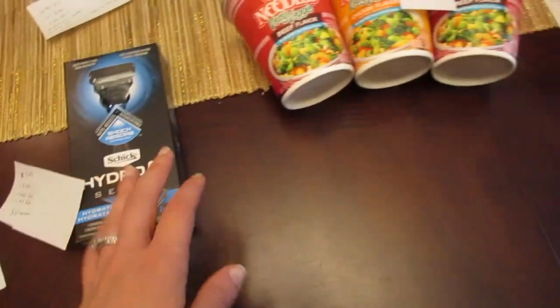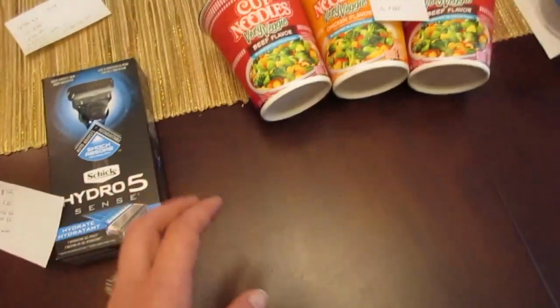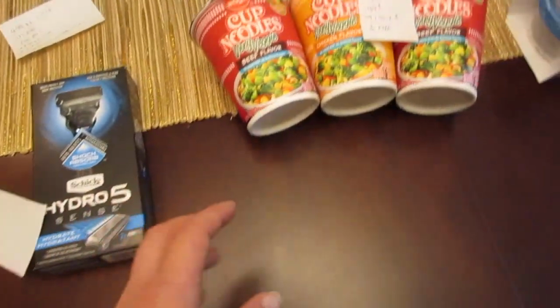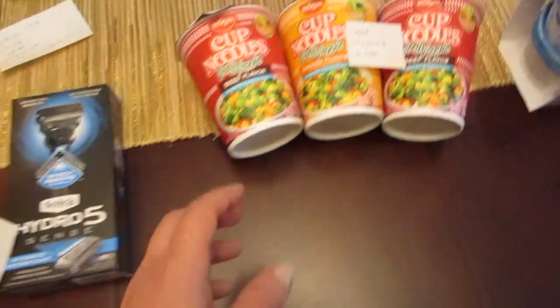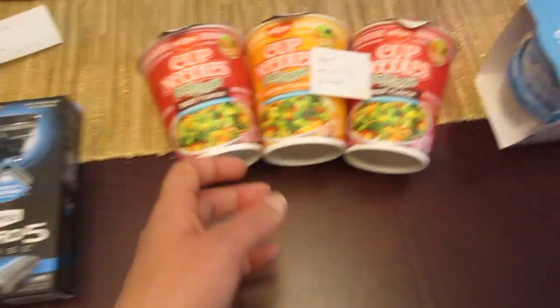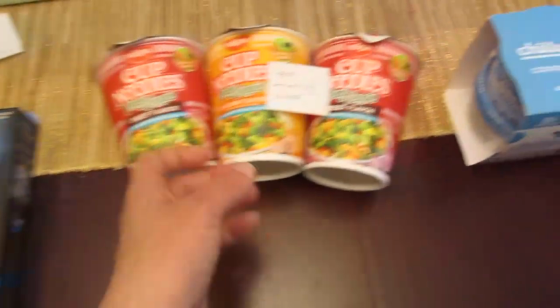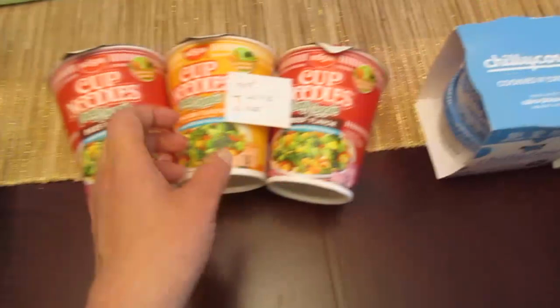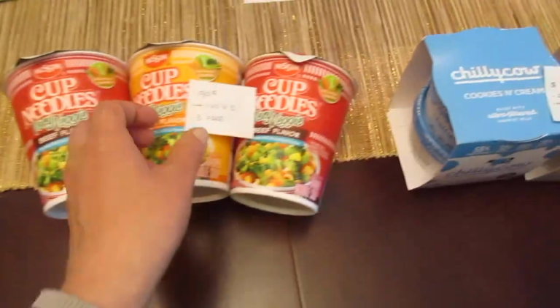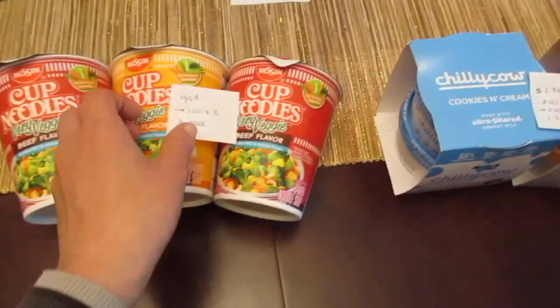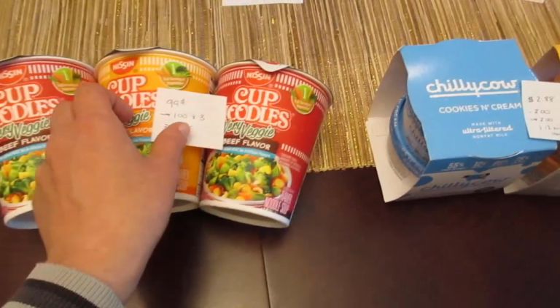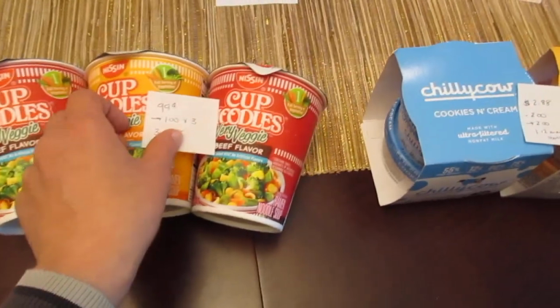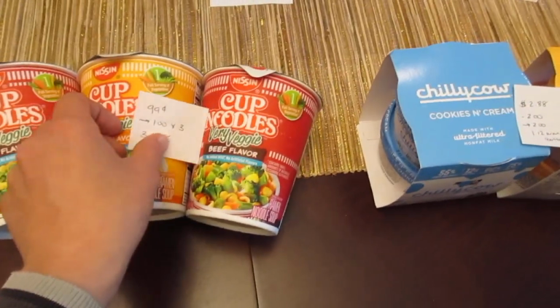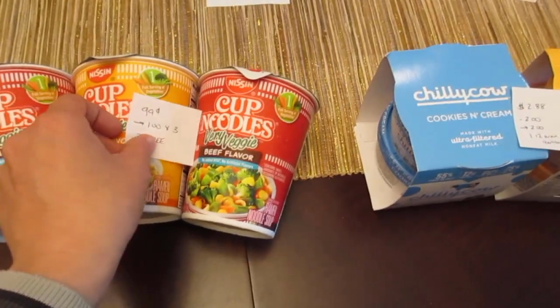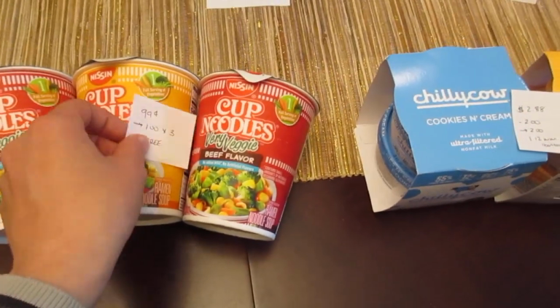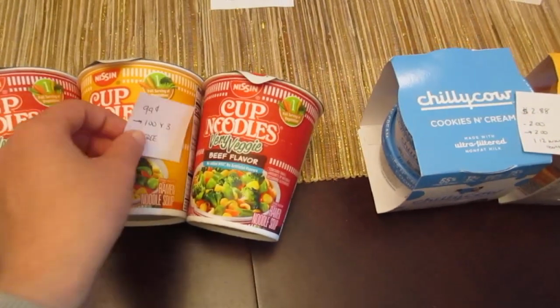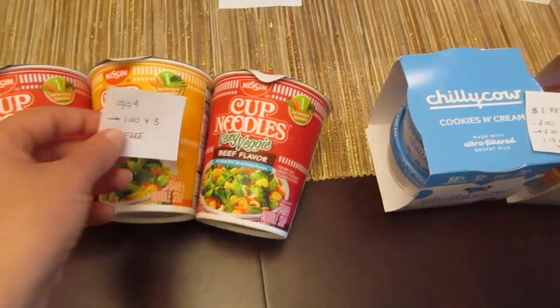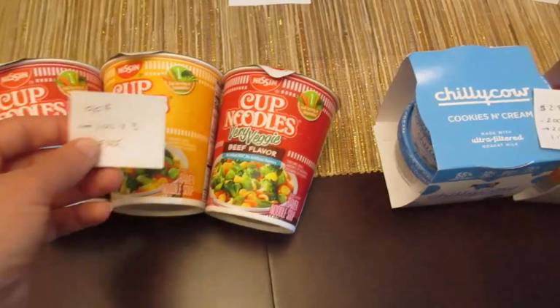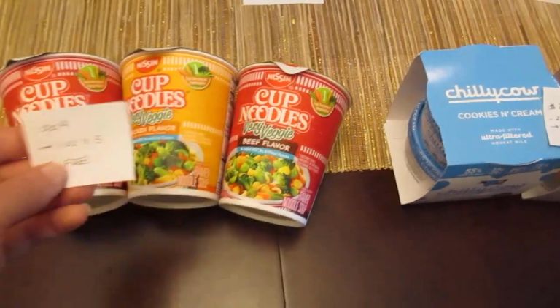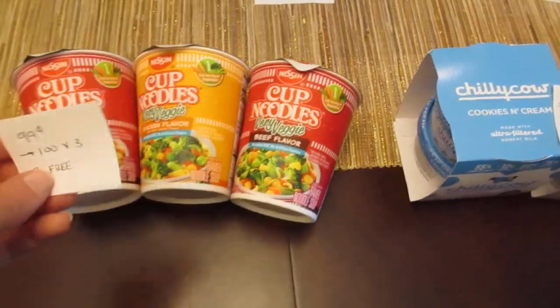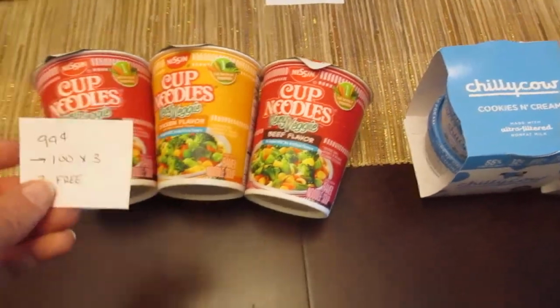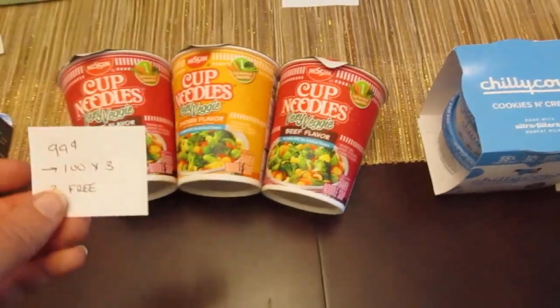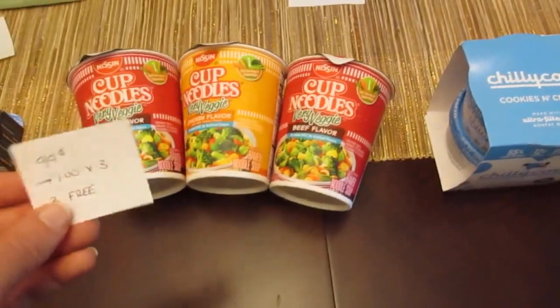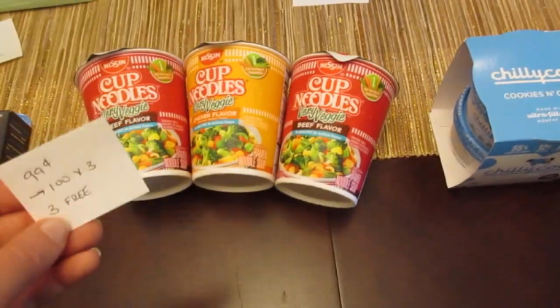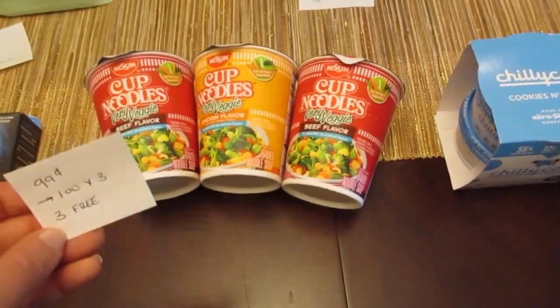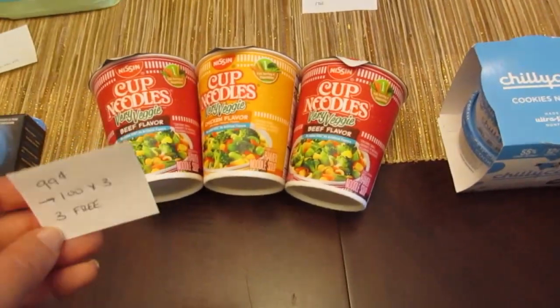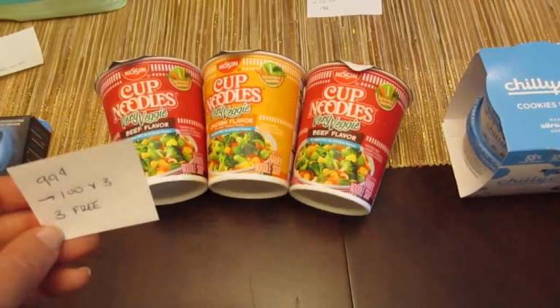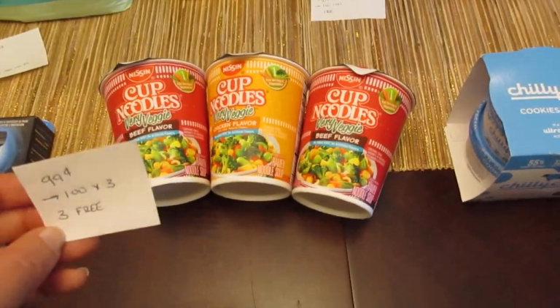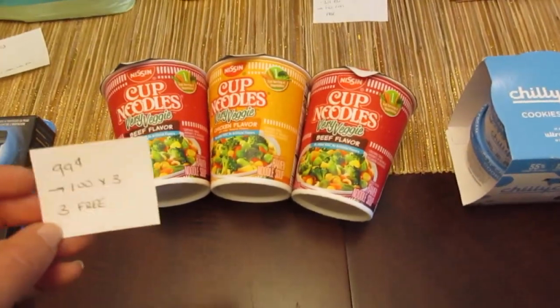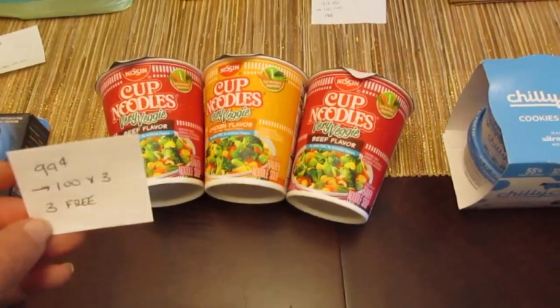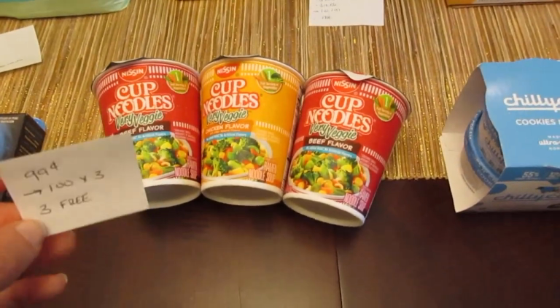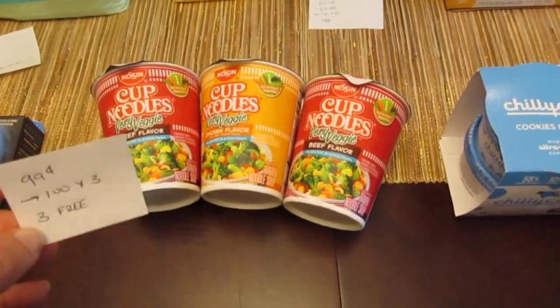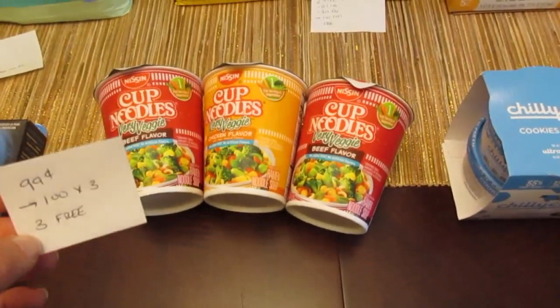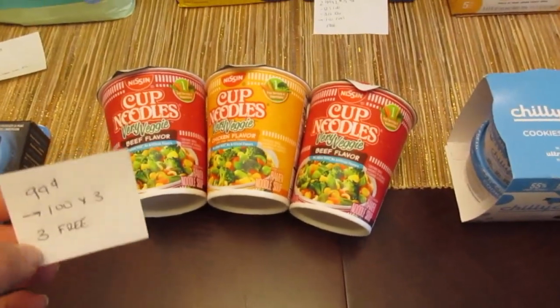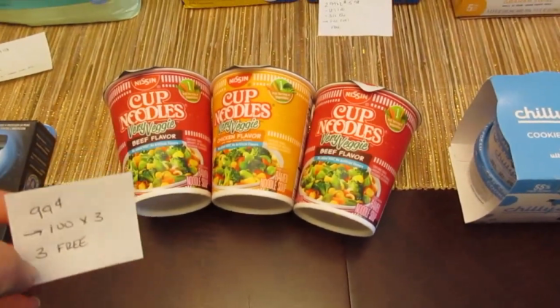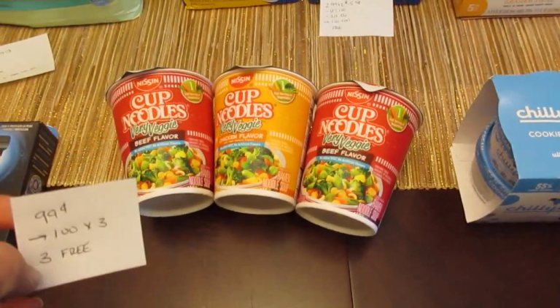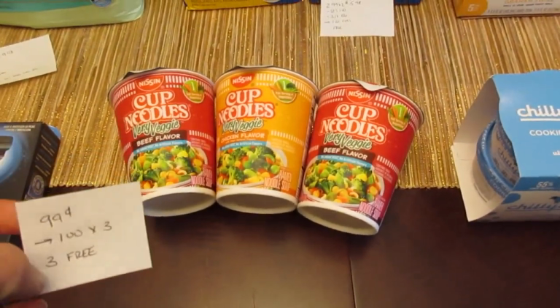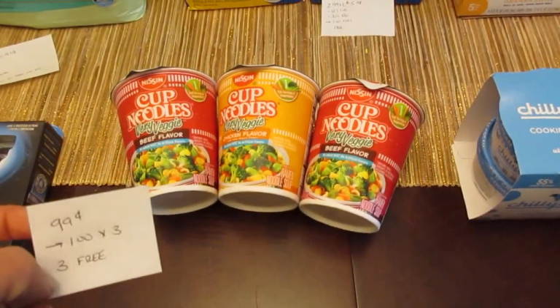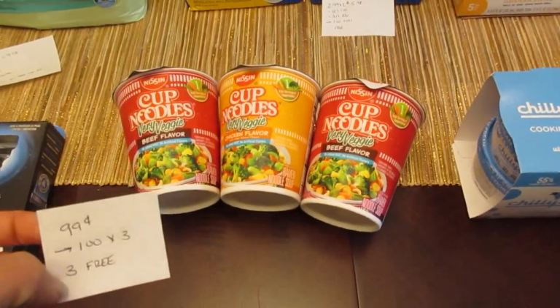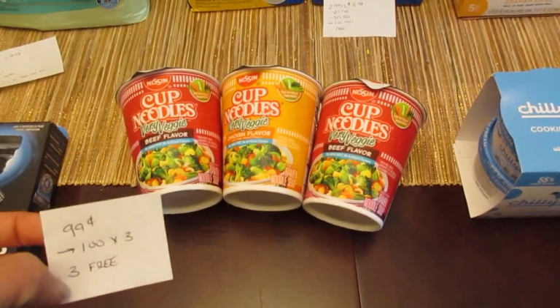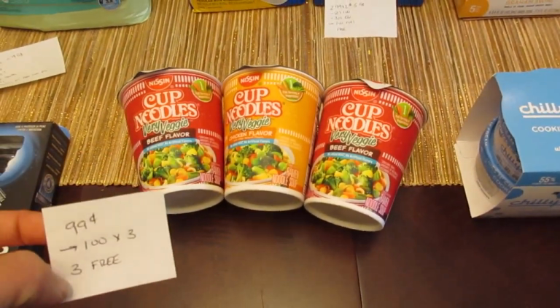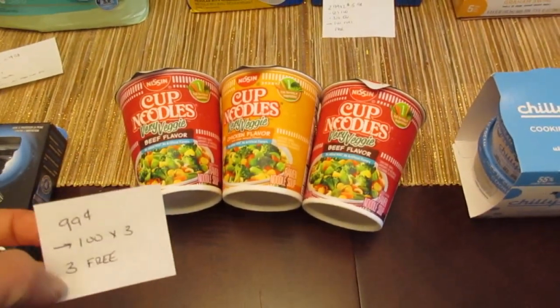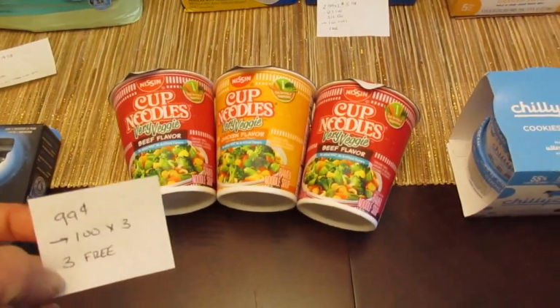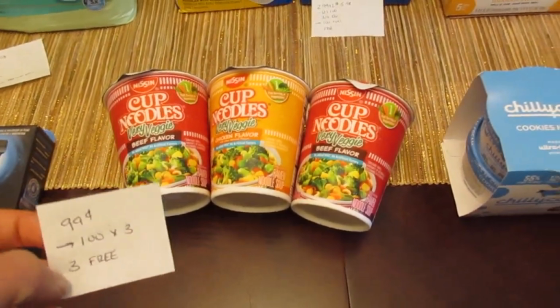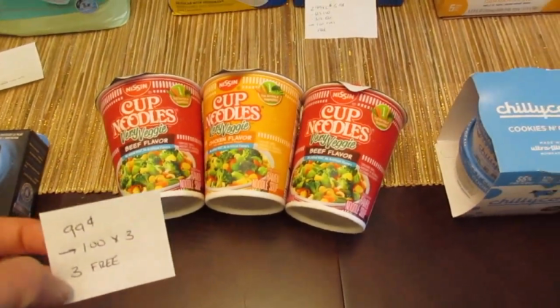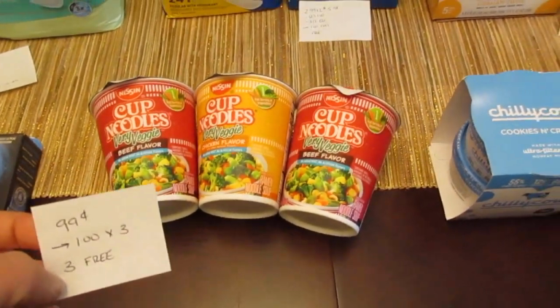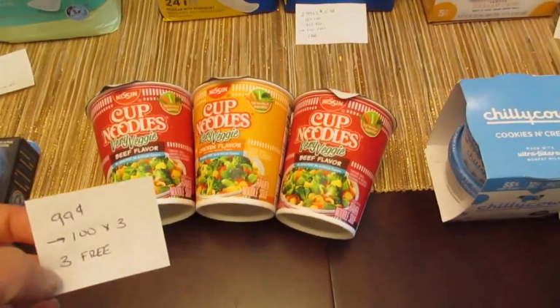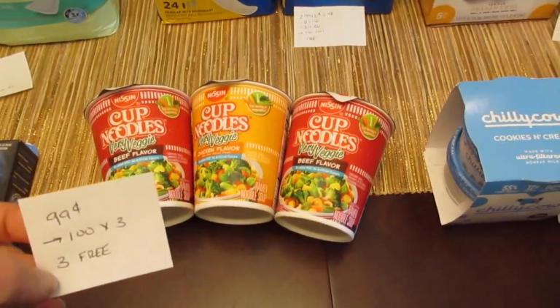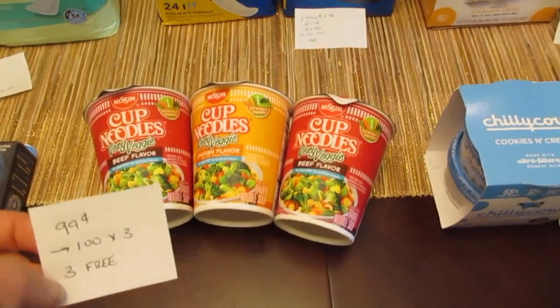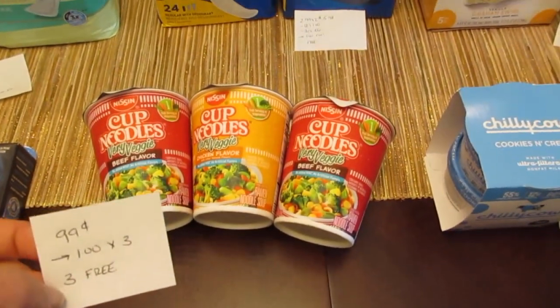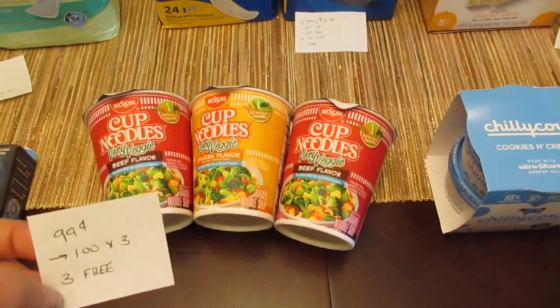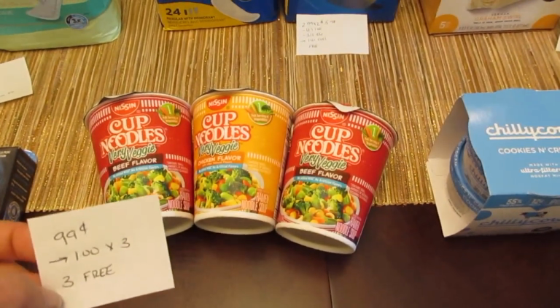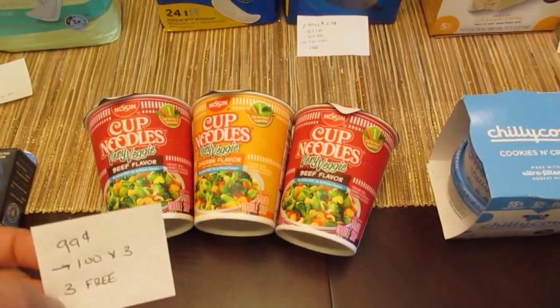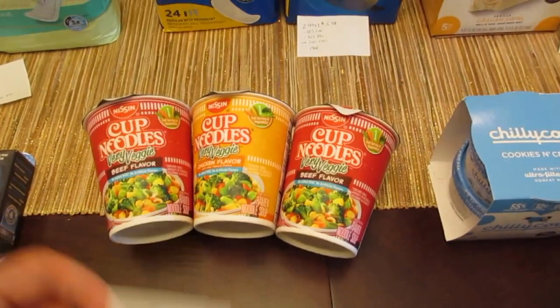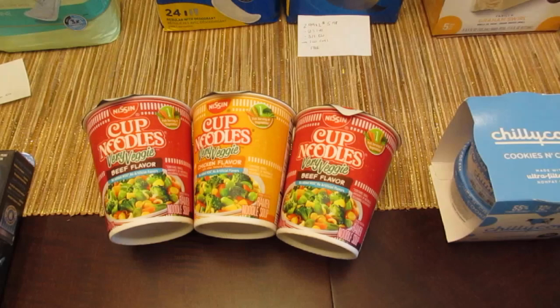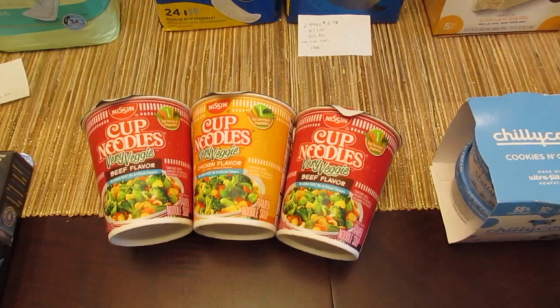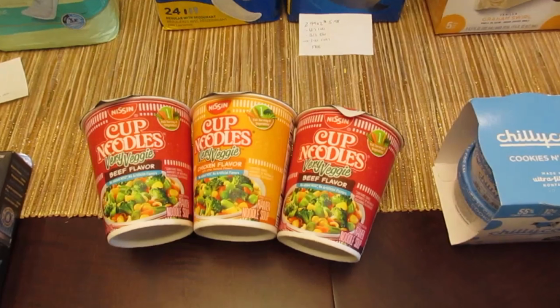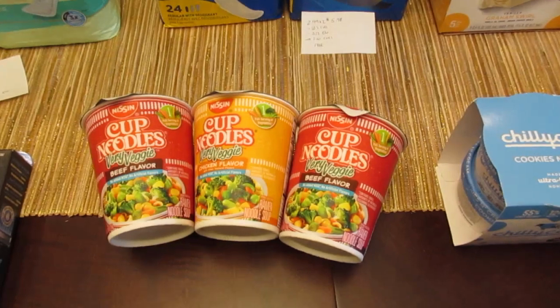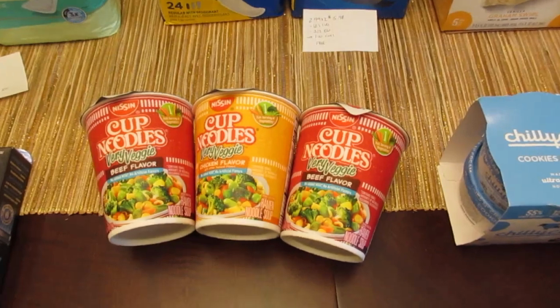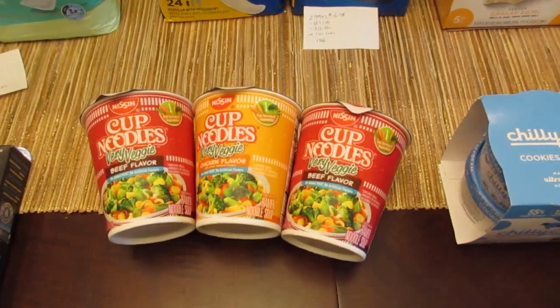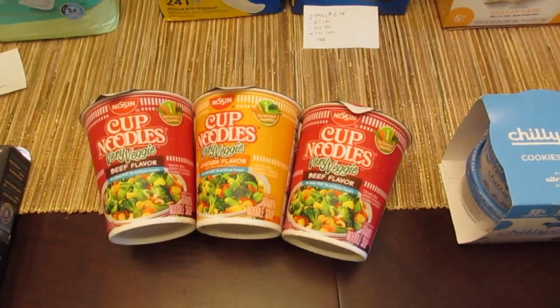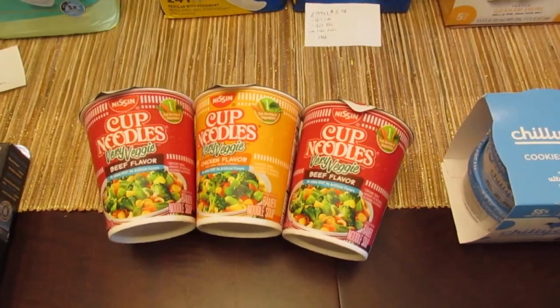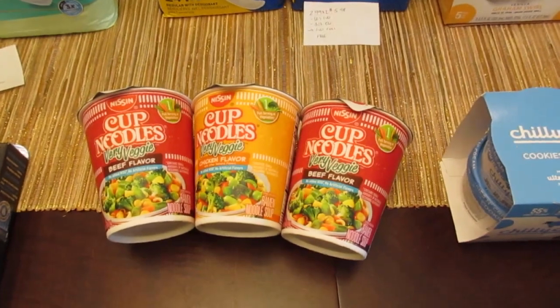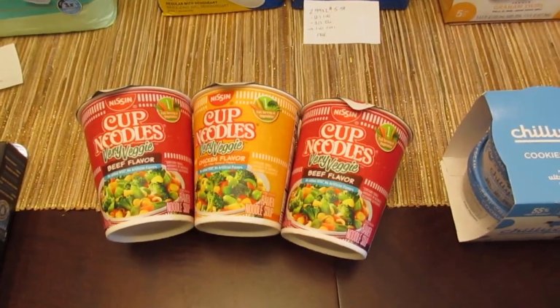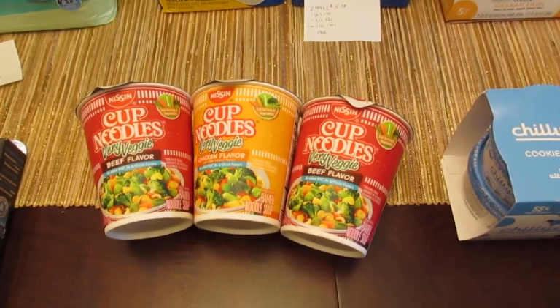The Cup of Noodles are $0.99. Checkout 51 gives you $1.00 back on up to three of them, so three of them are completely free with Checkout 51.